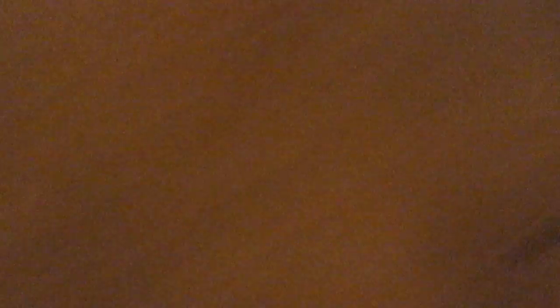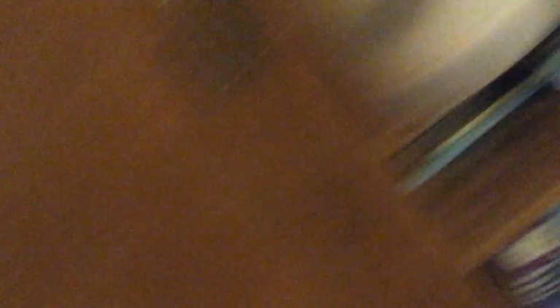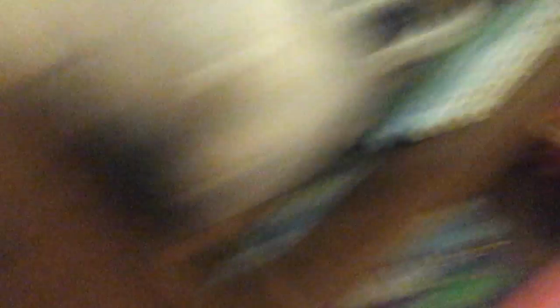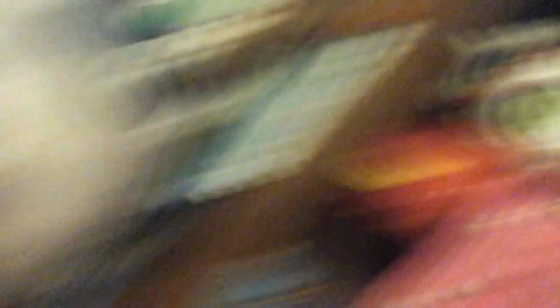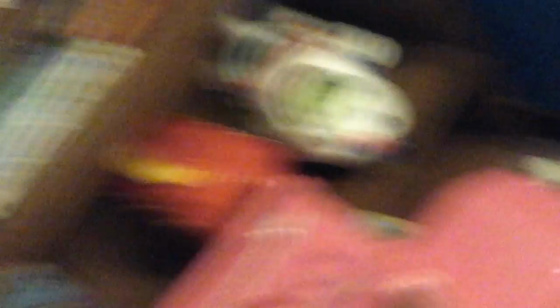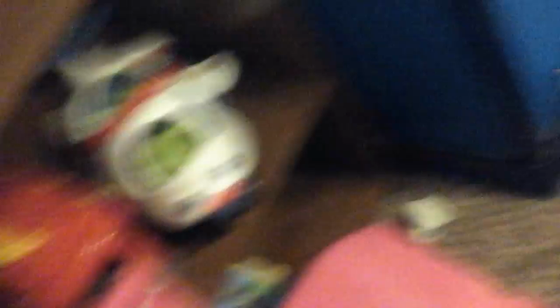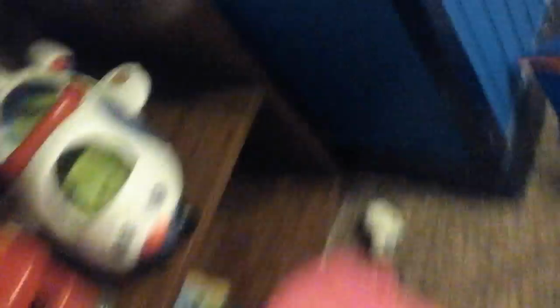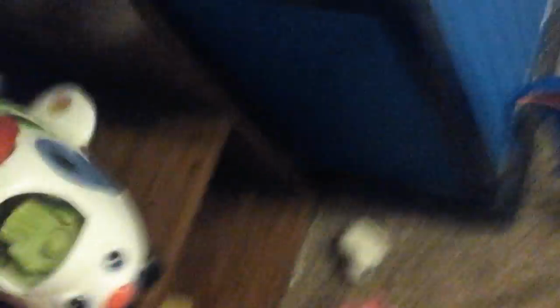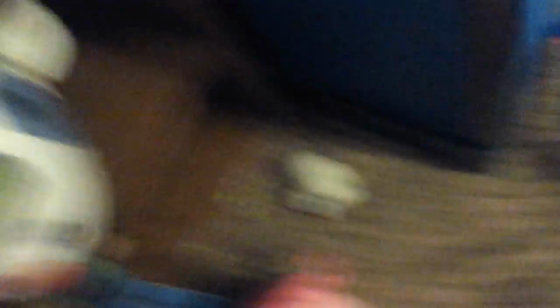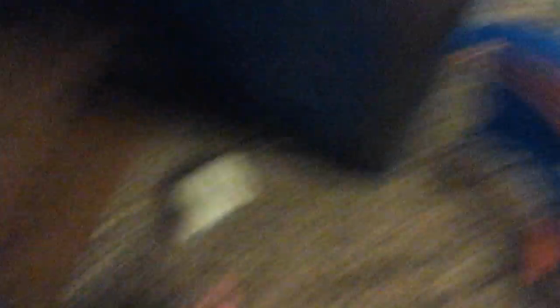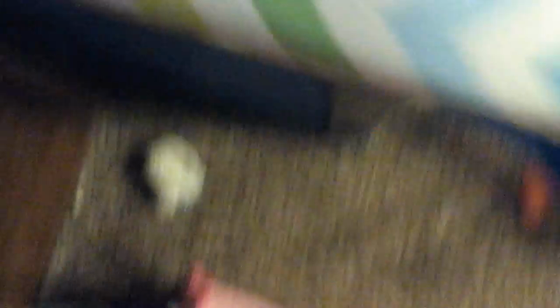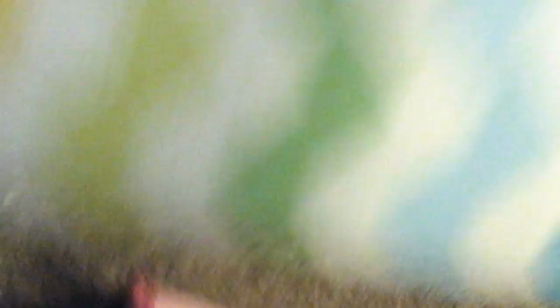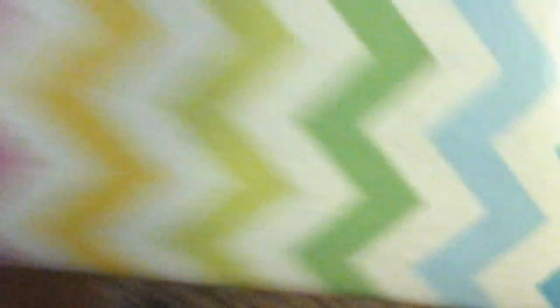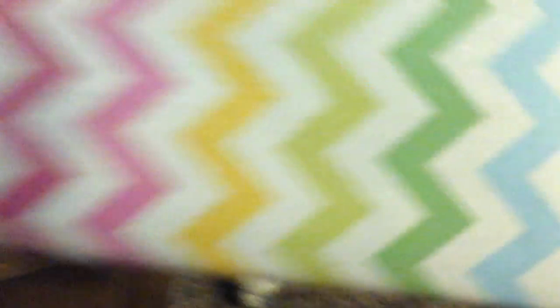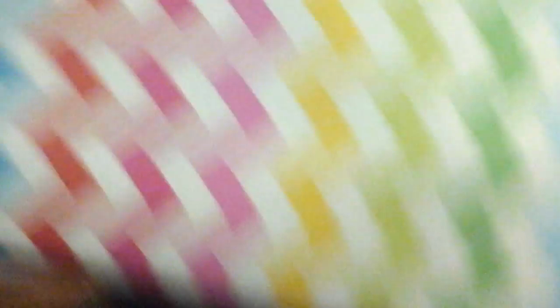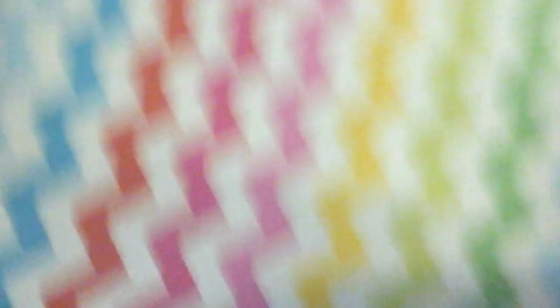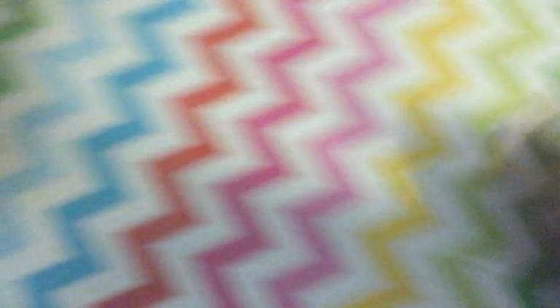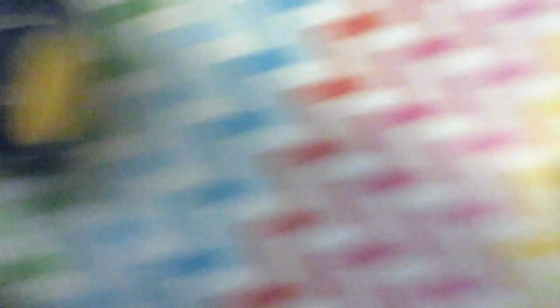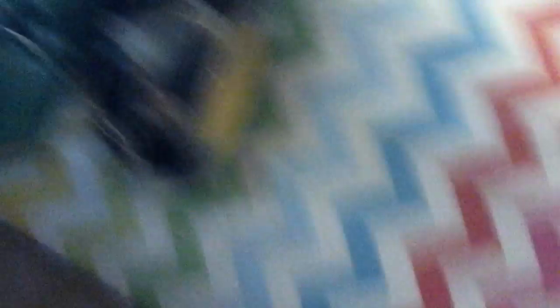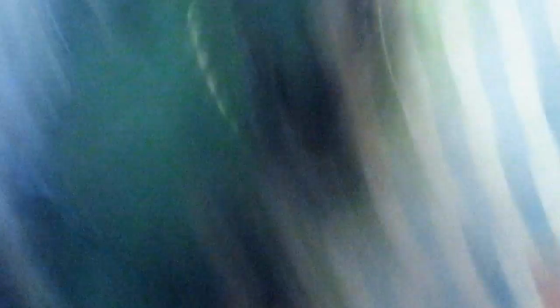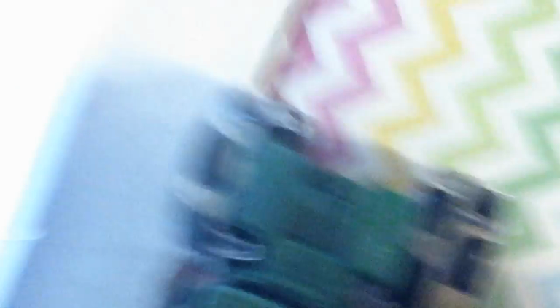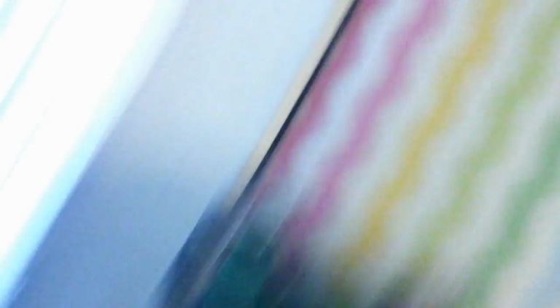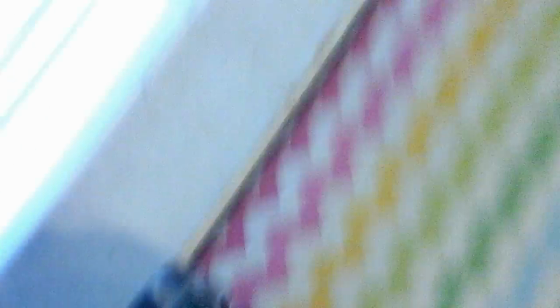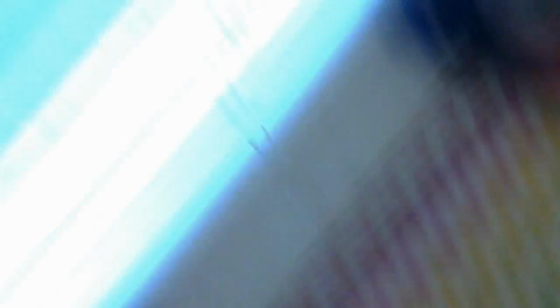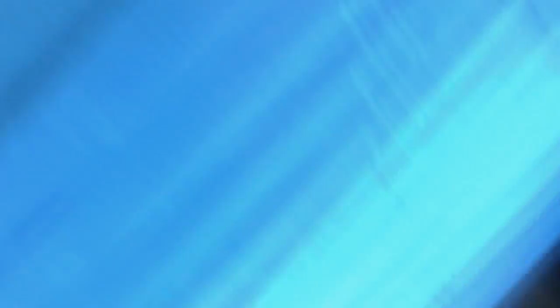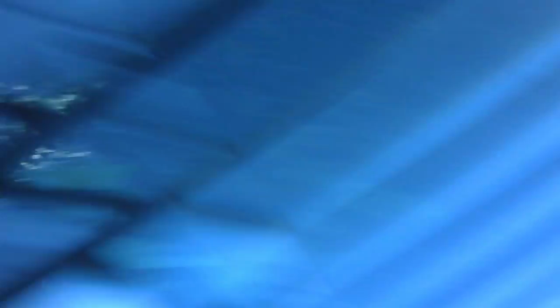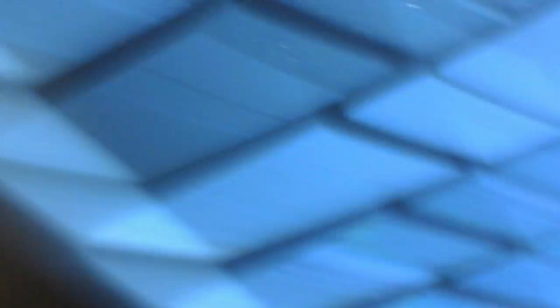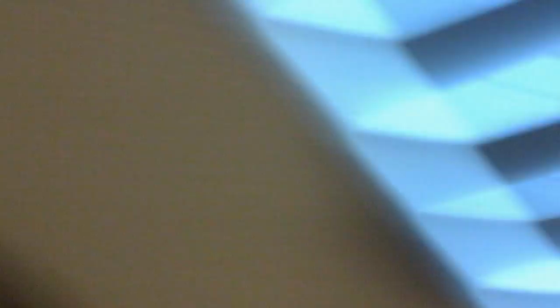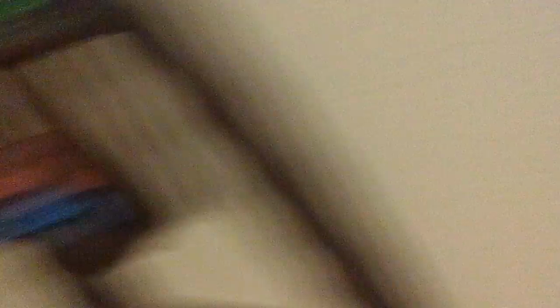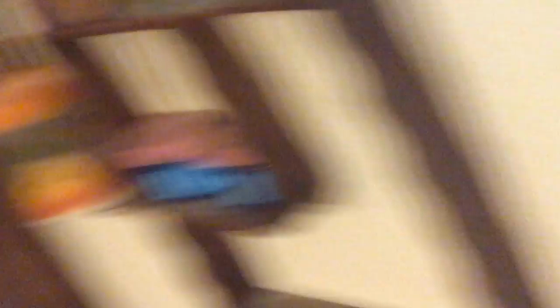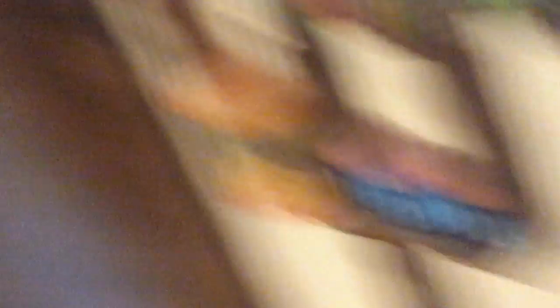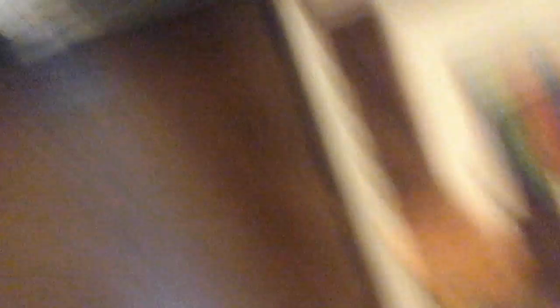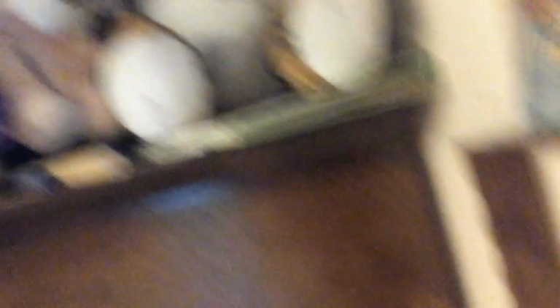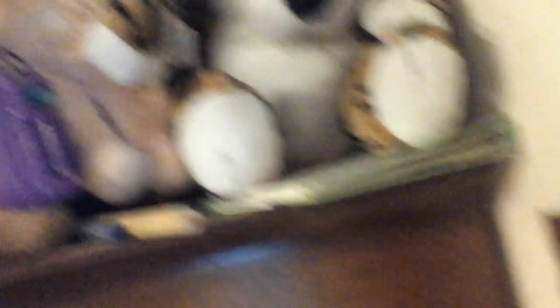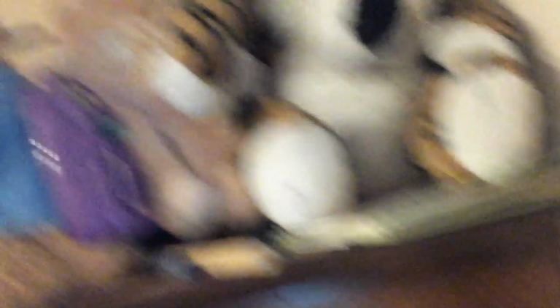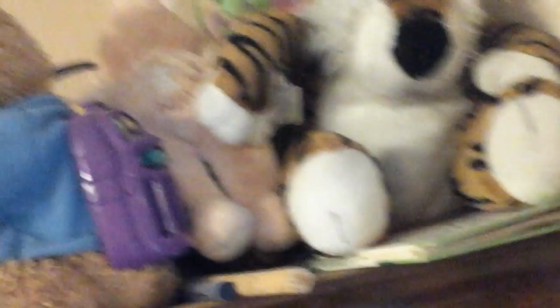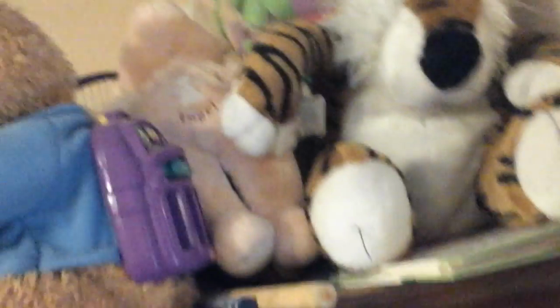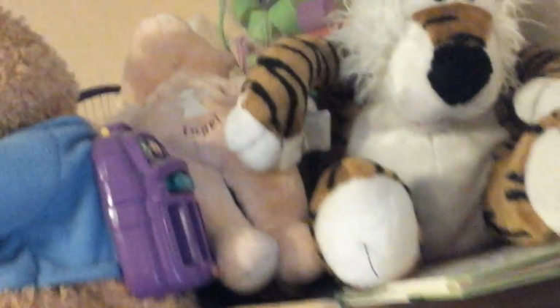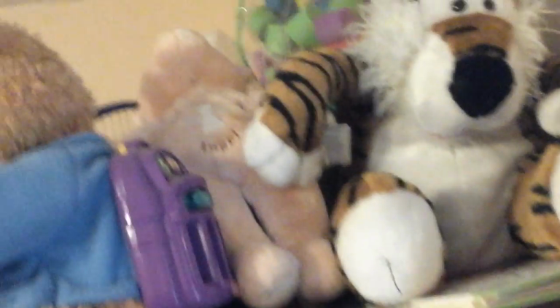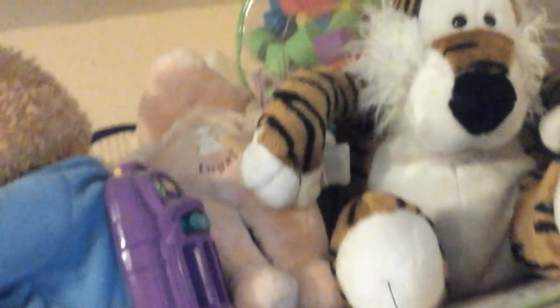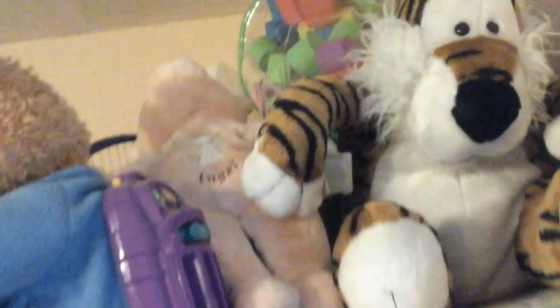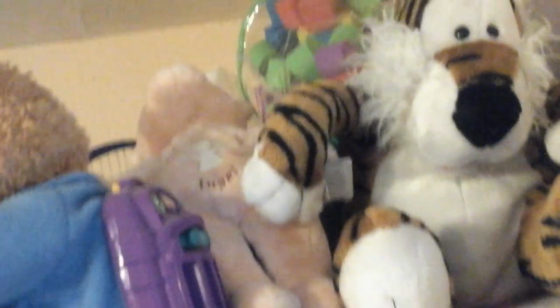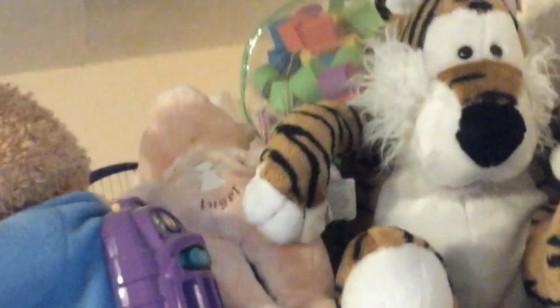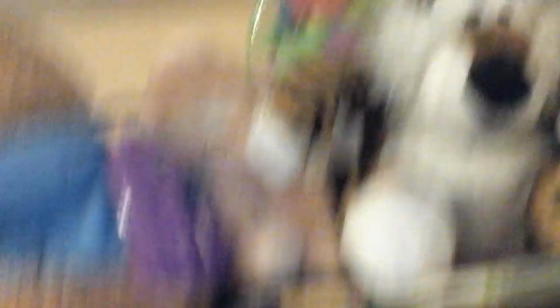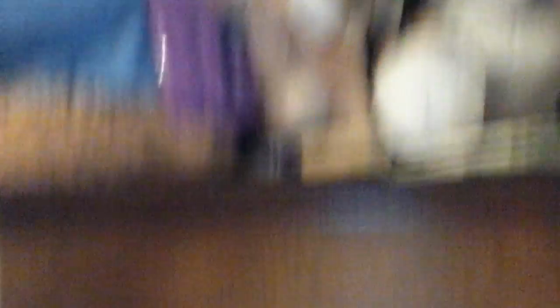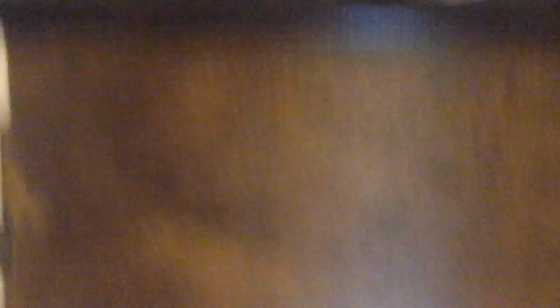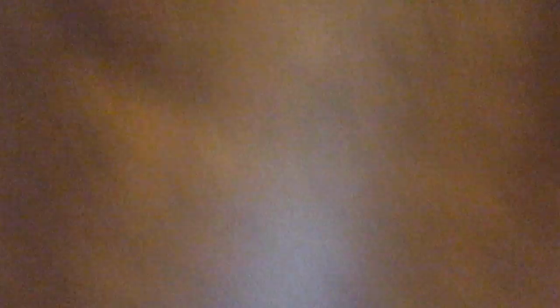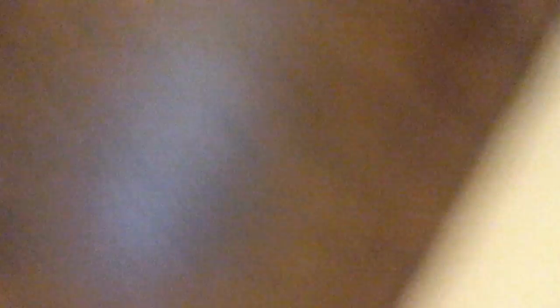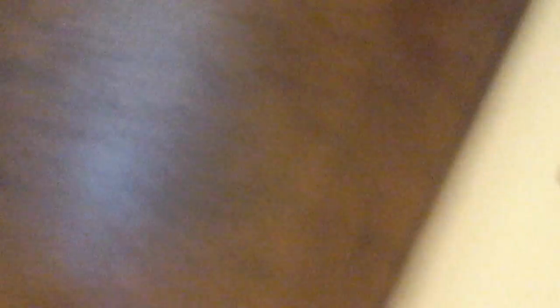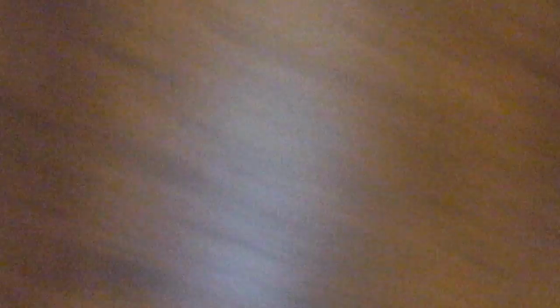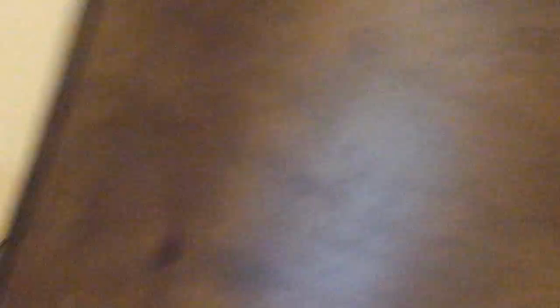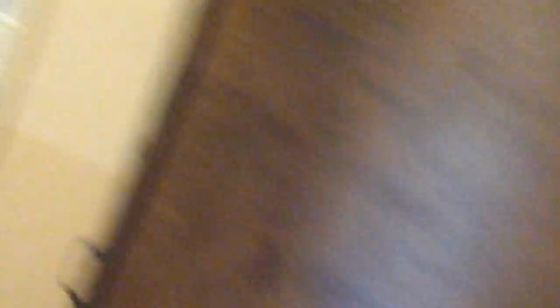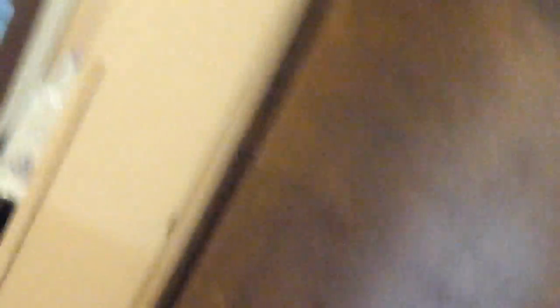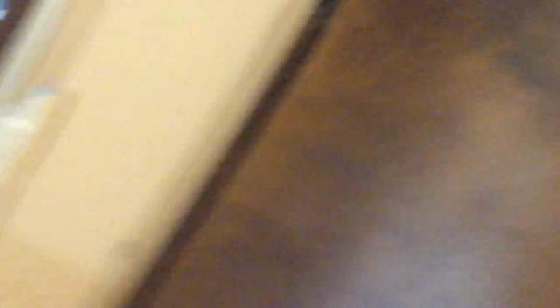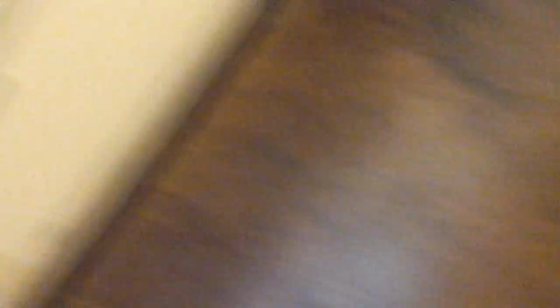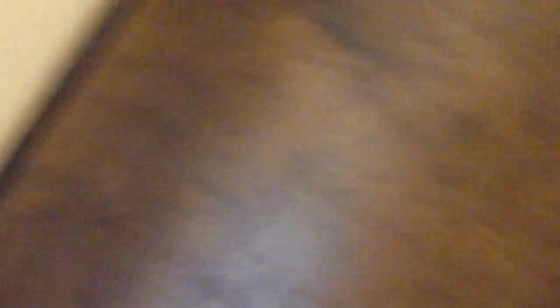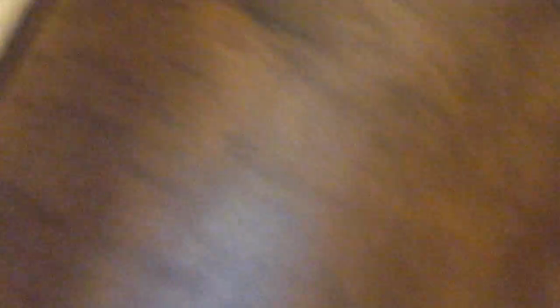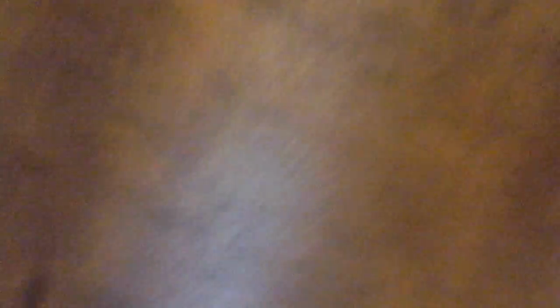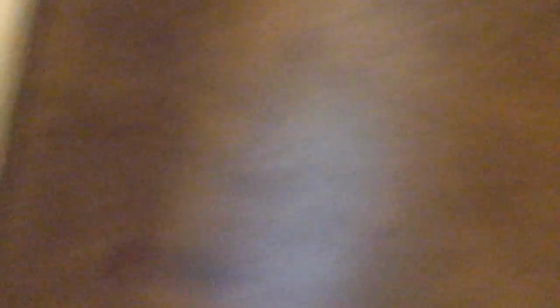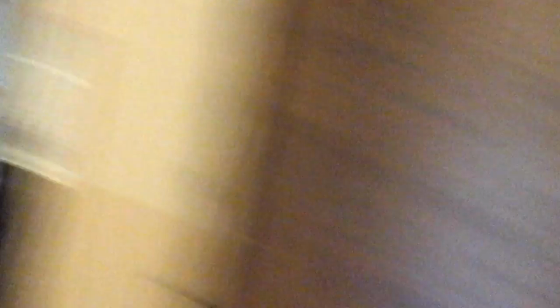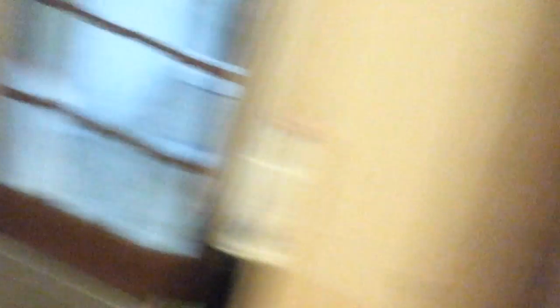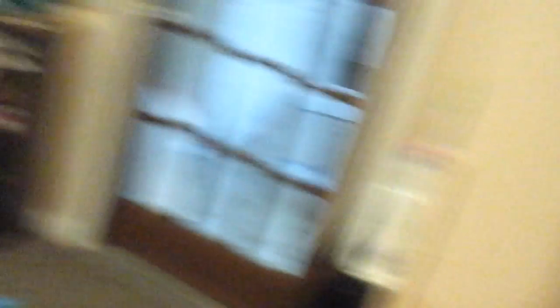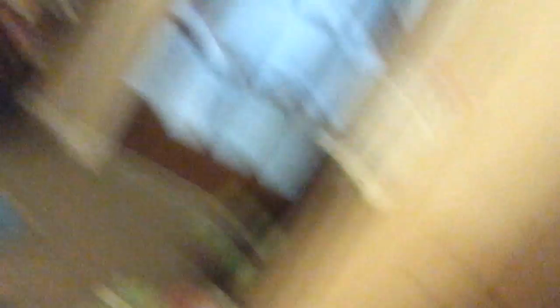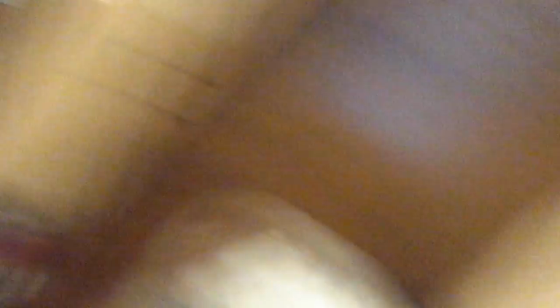There's a bunch of animals, blocks, a lot of knickknacks.